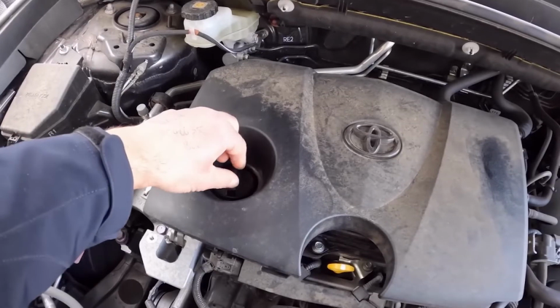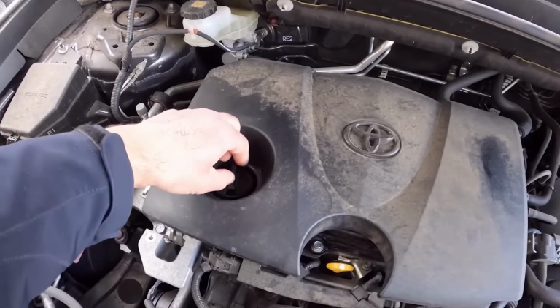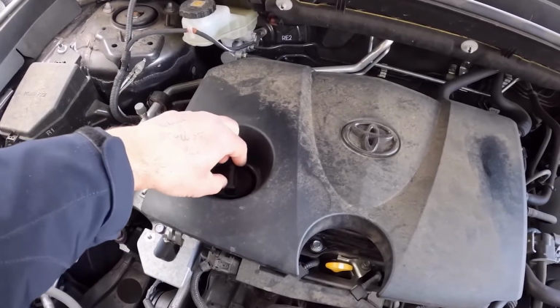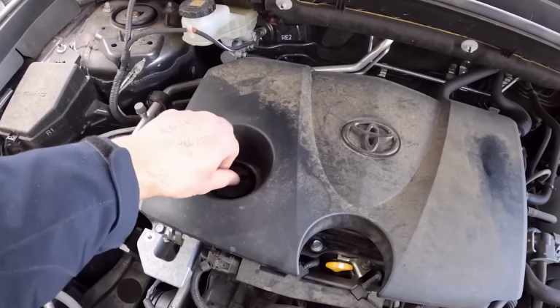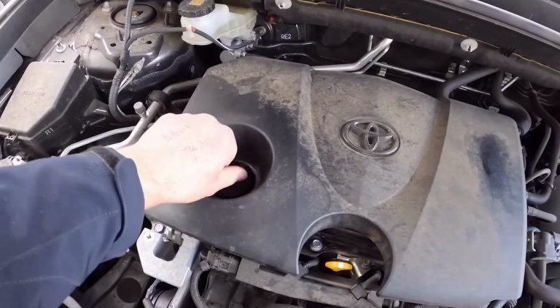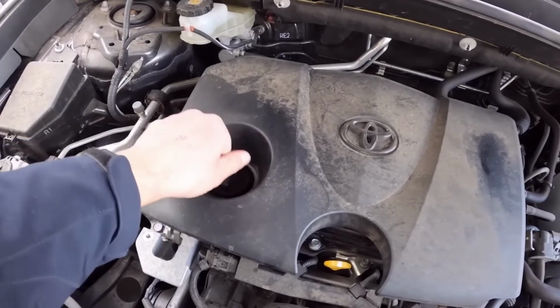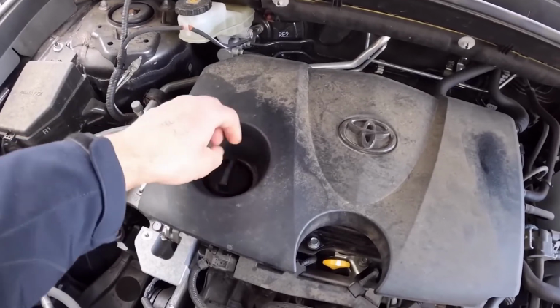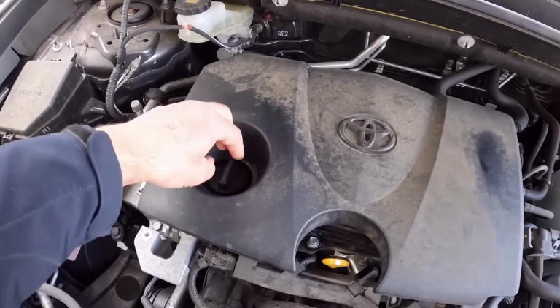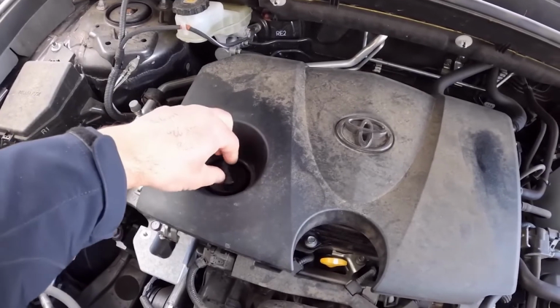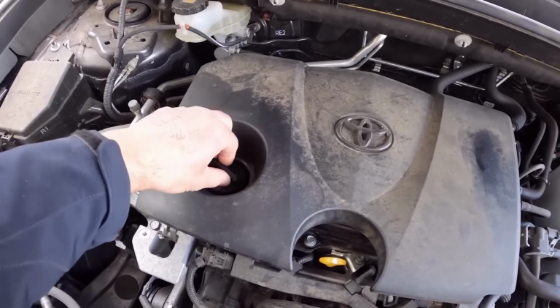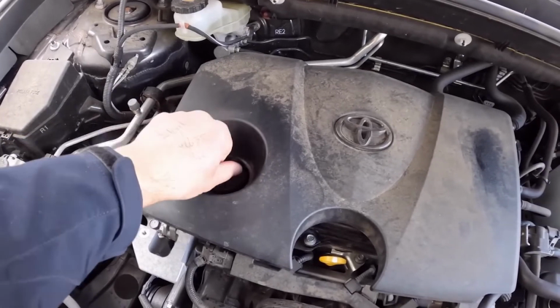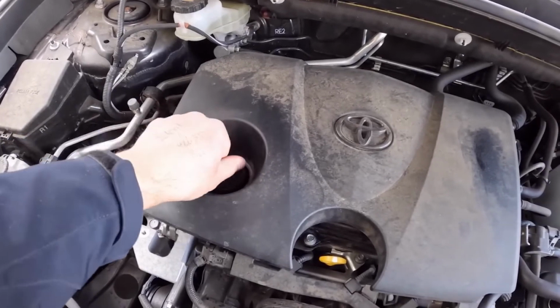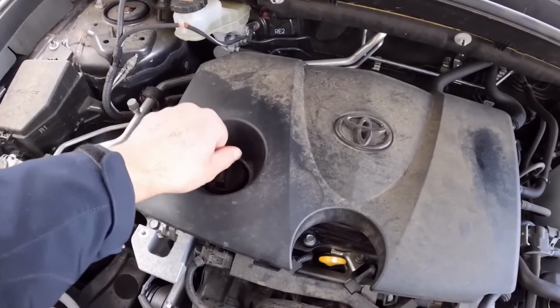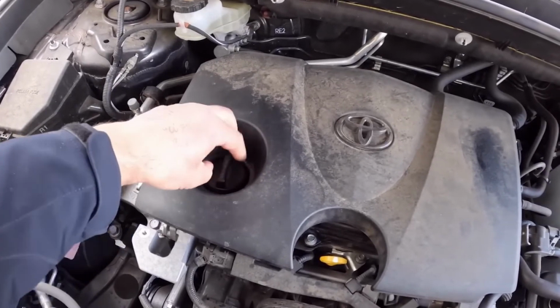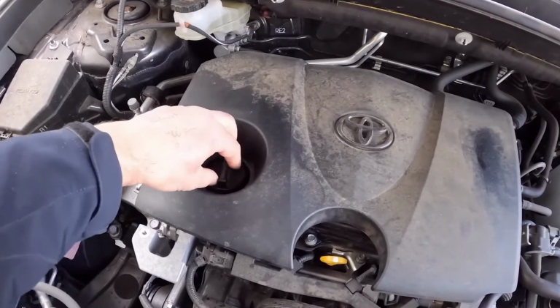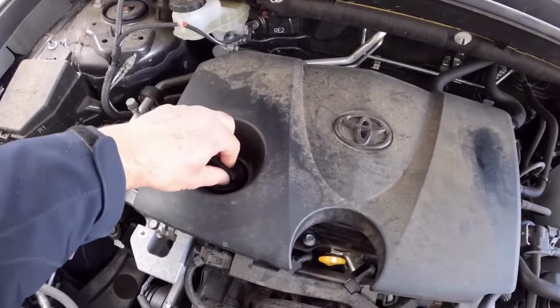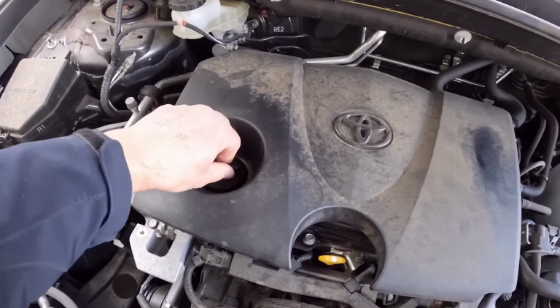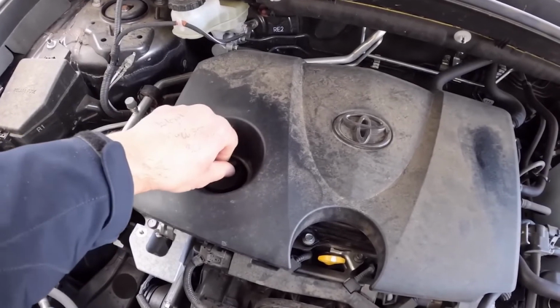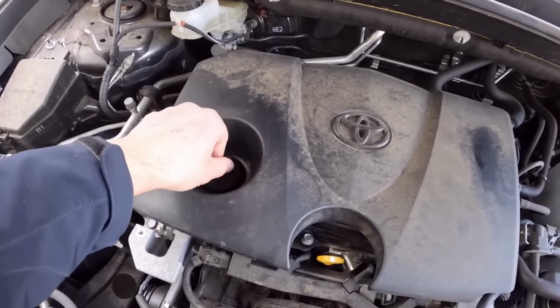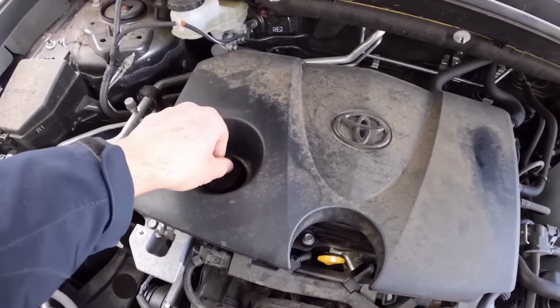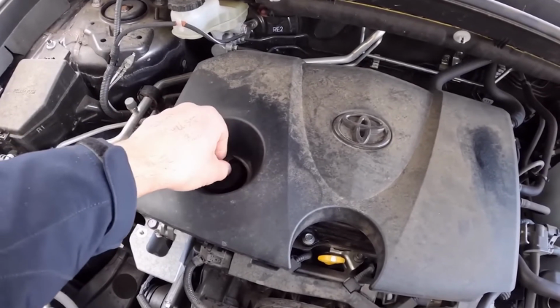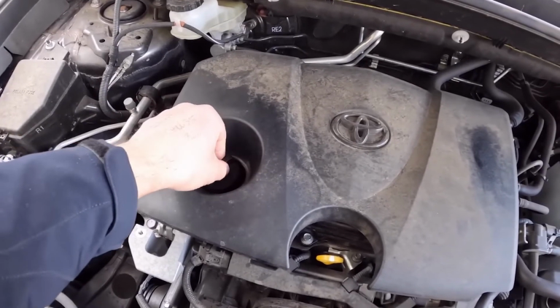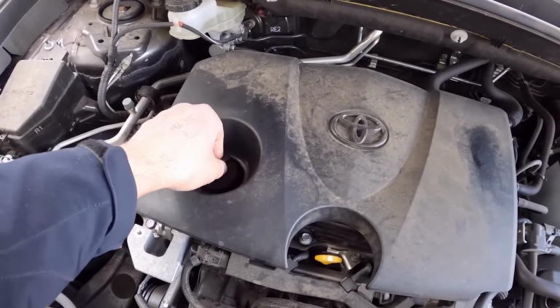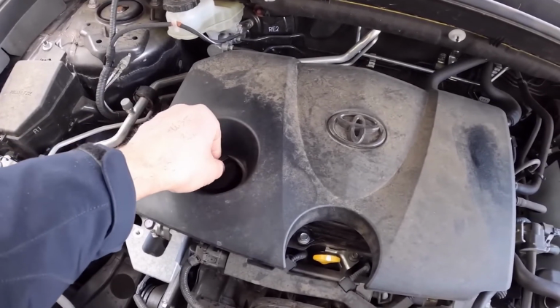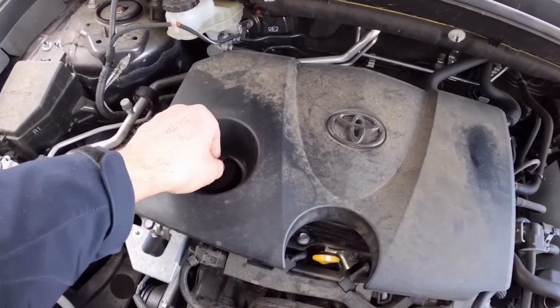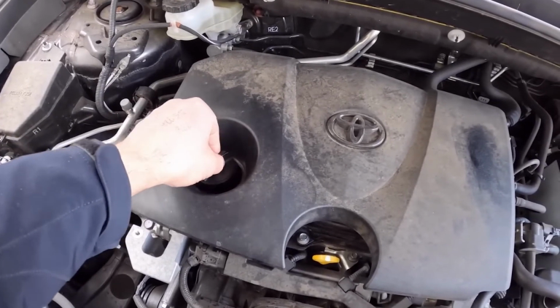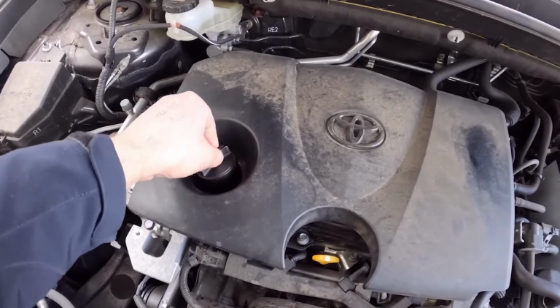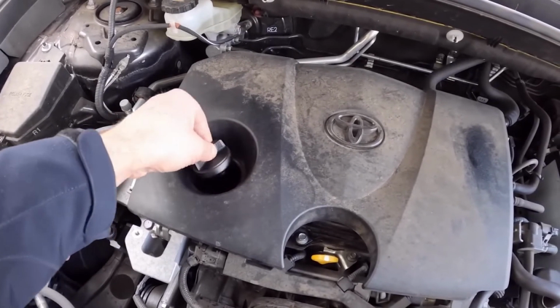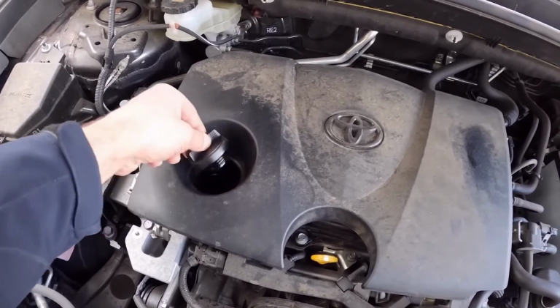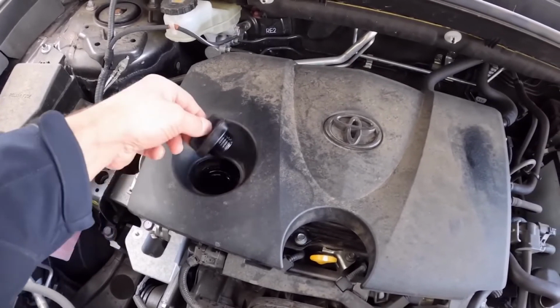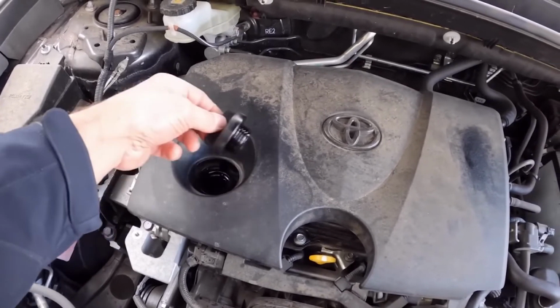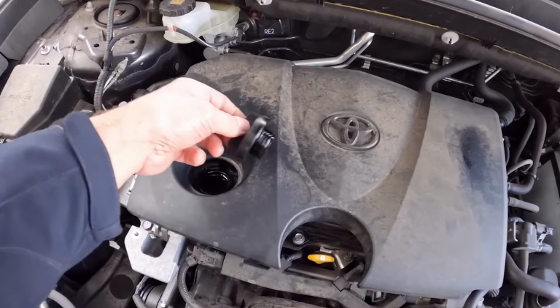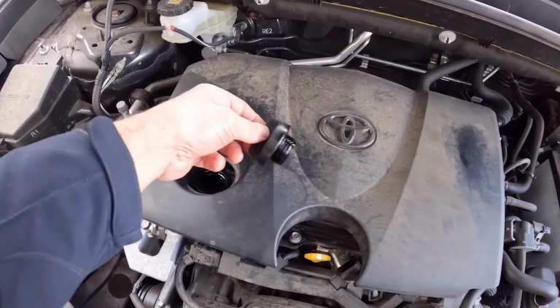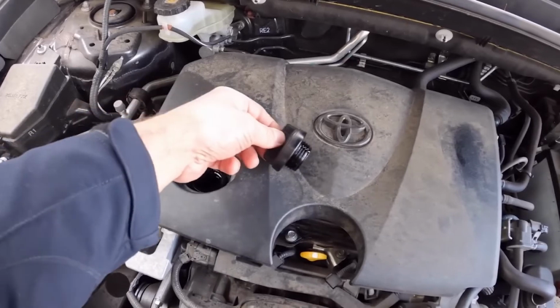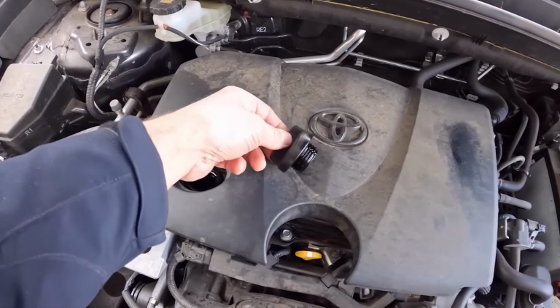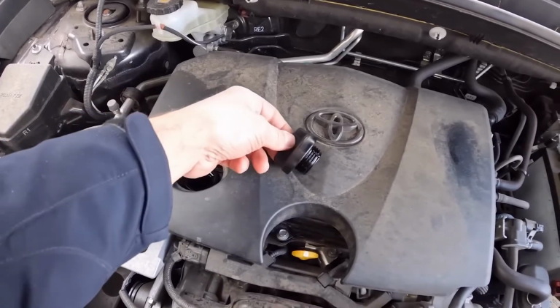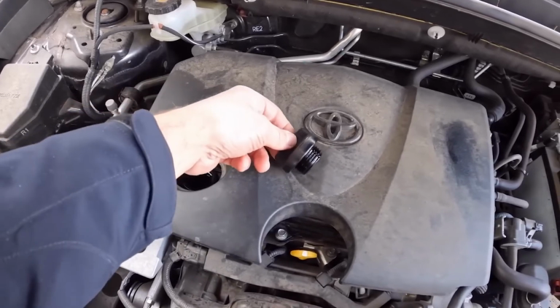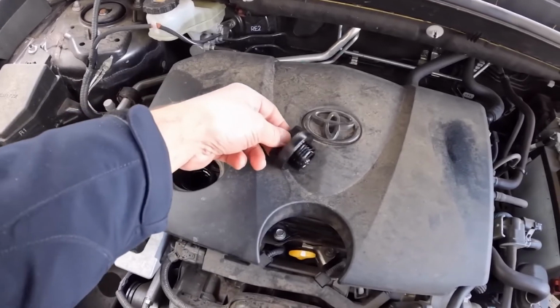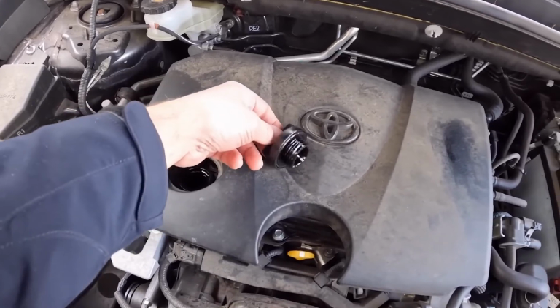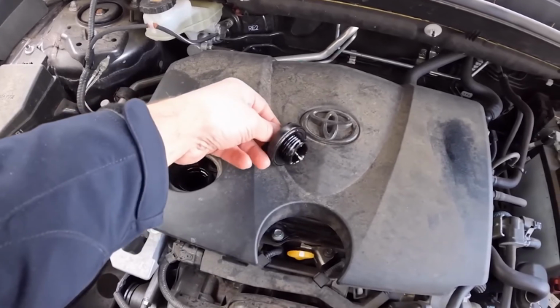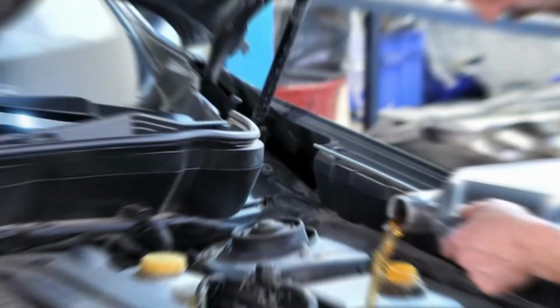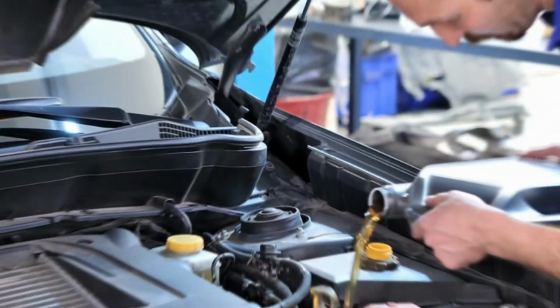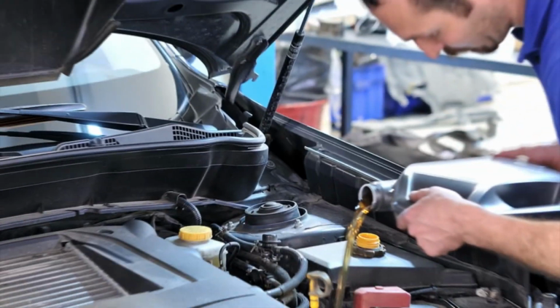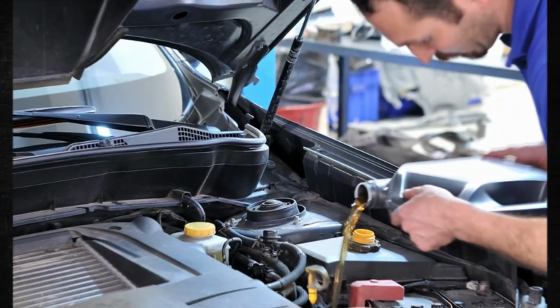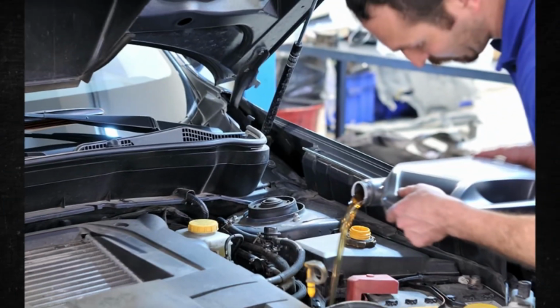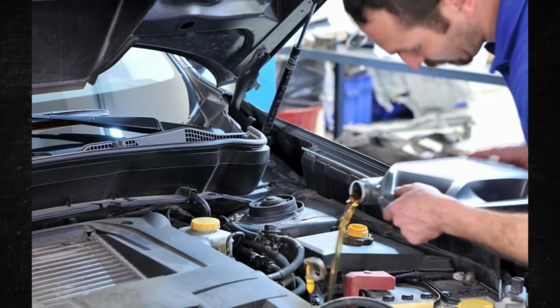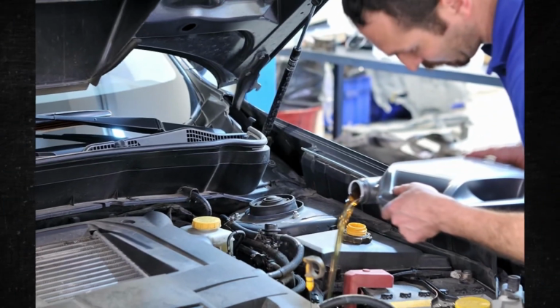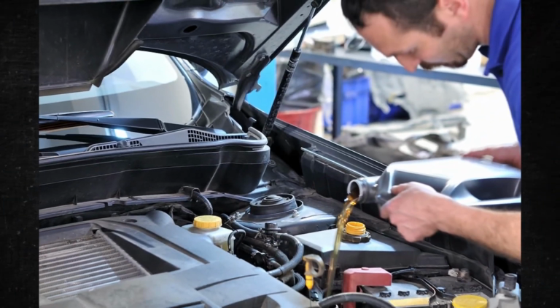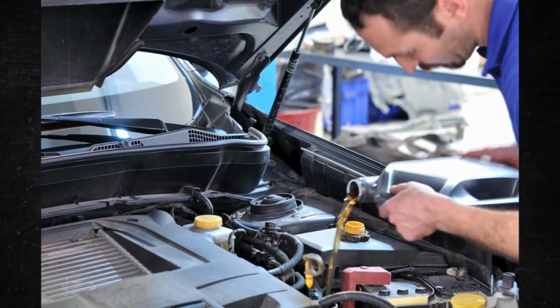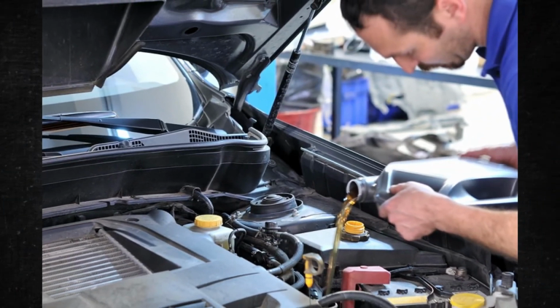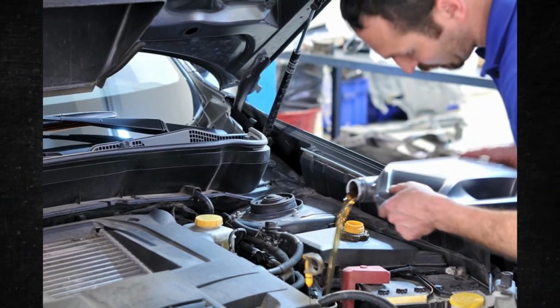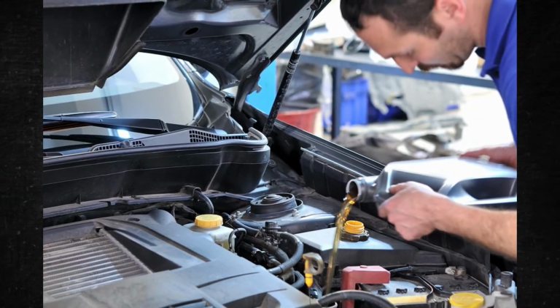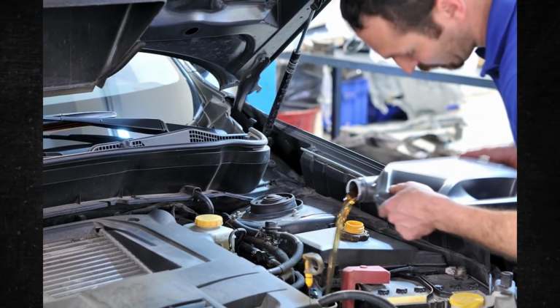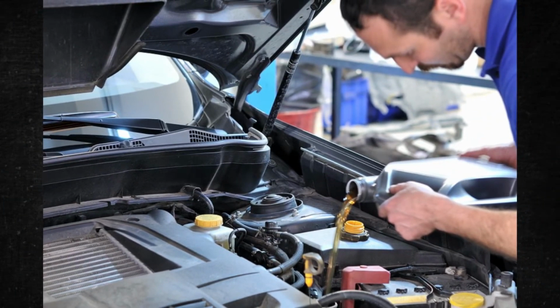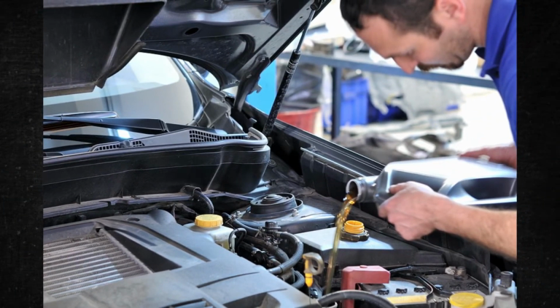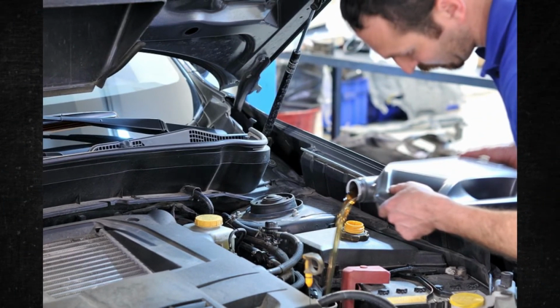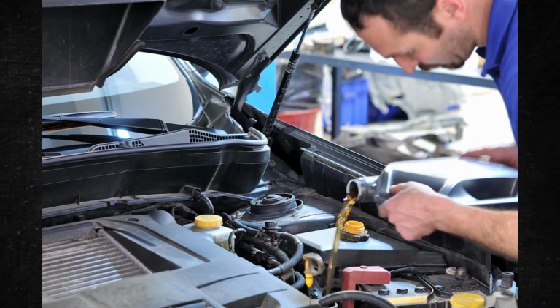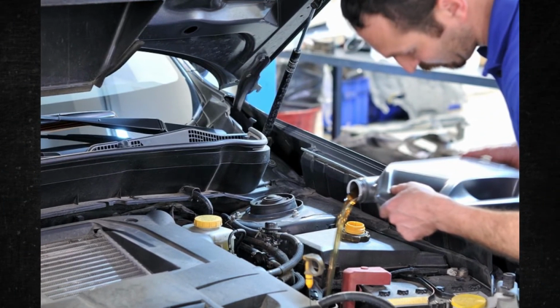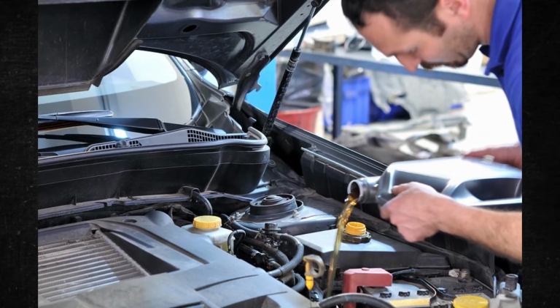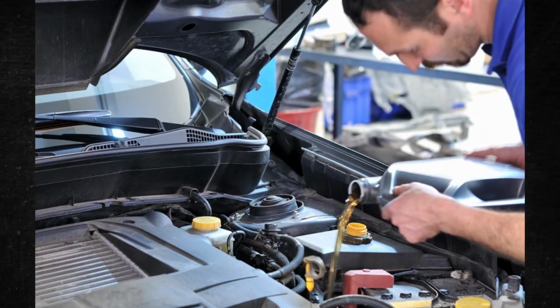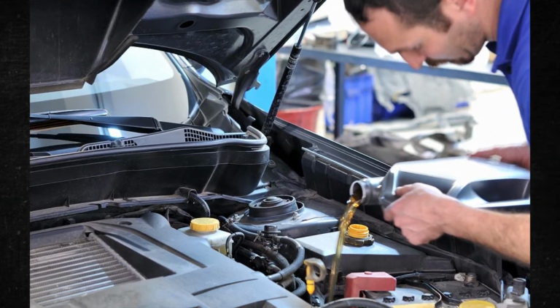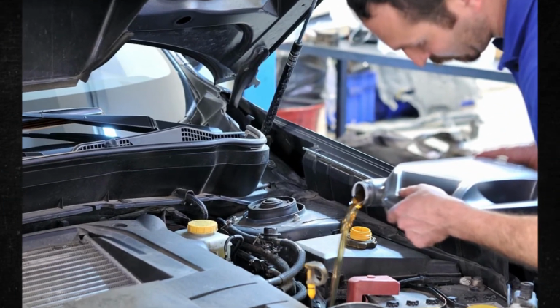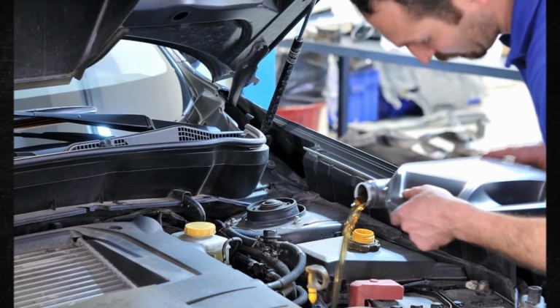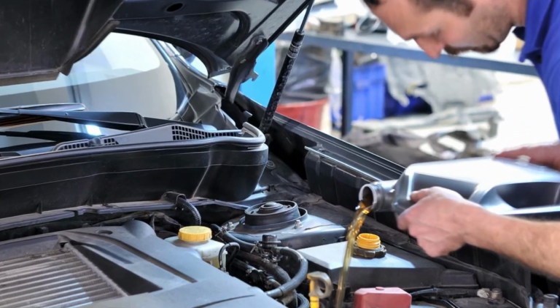Furthermore, the engine in your pickup truck will require more maintenance if you use it for towing and hauling frequently. To prevent sludge, think about changing the oil more frequently.